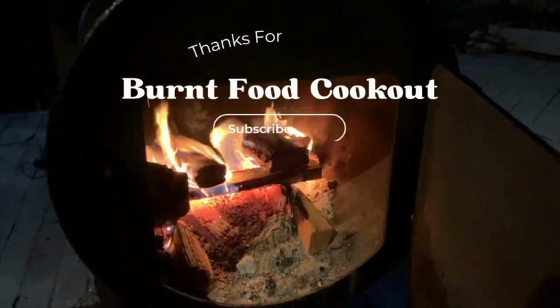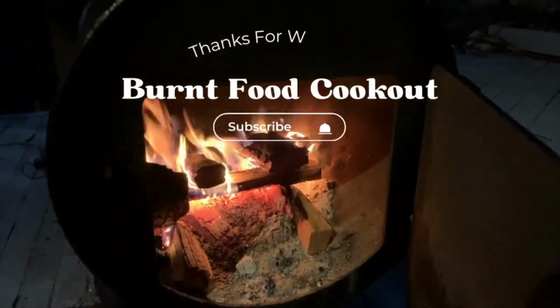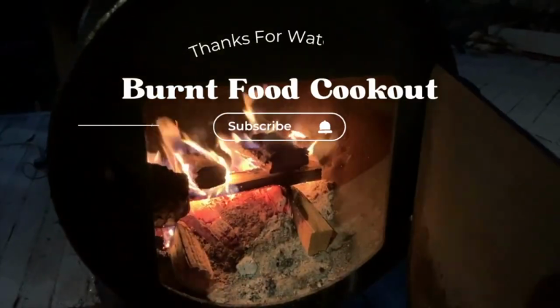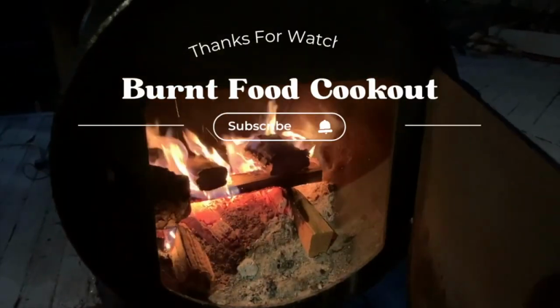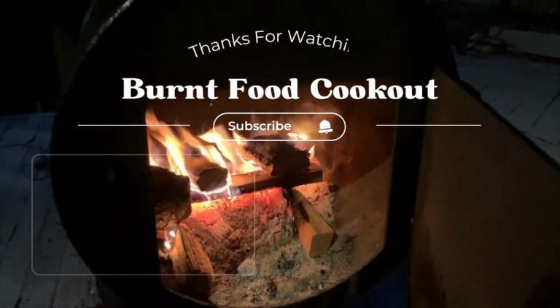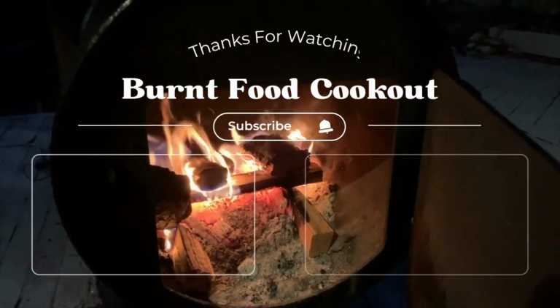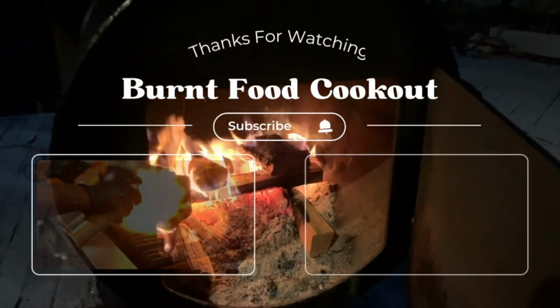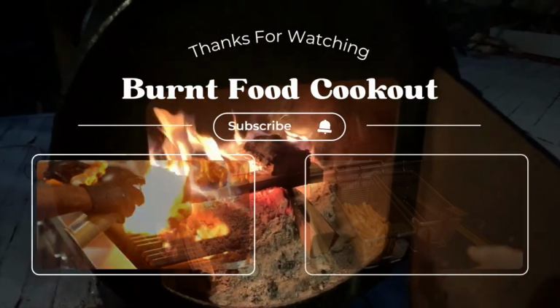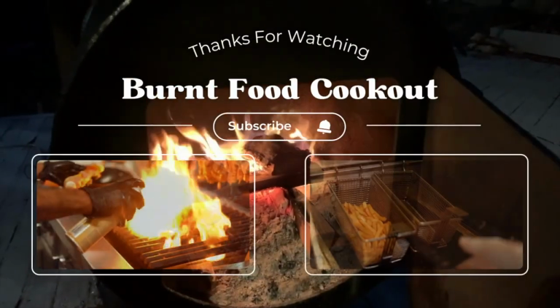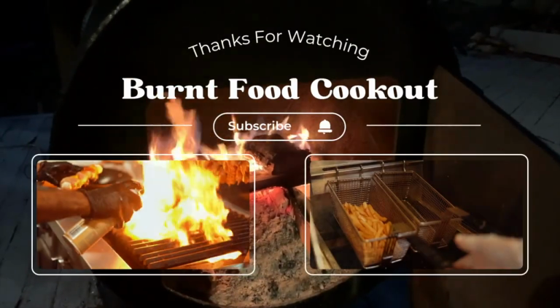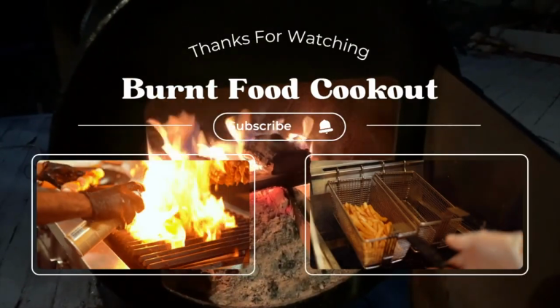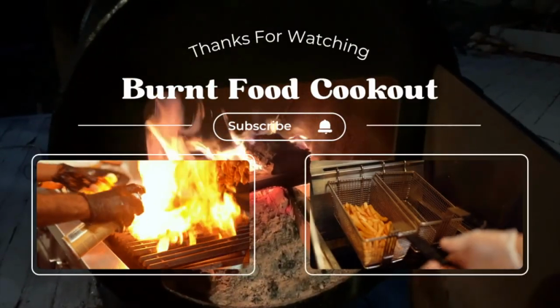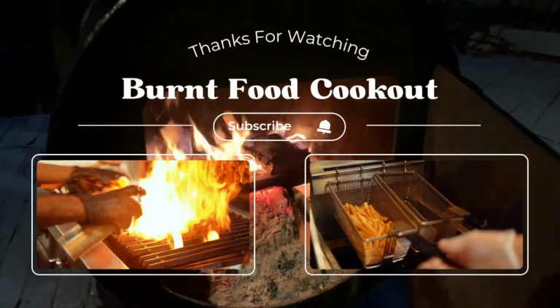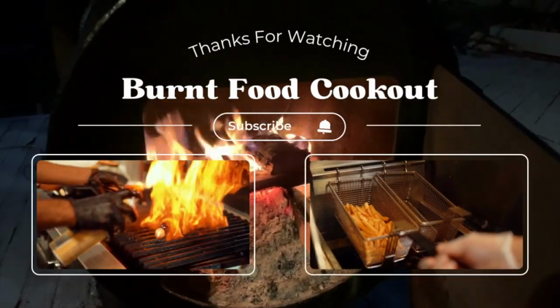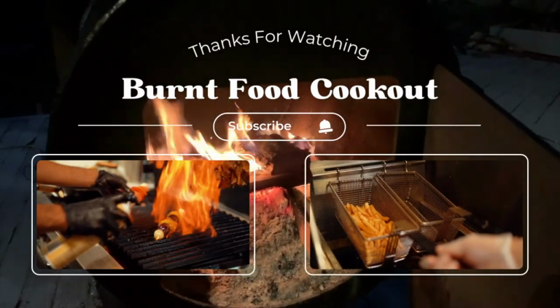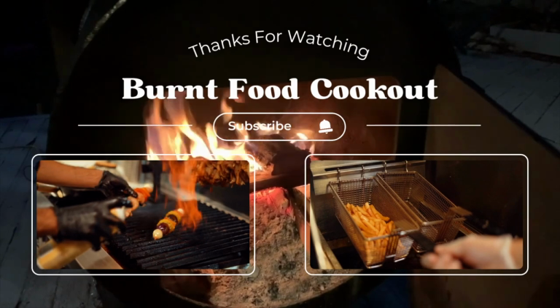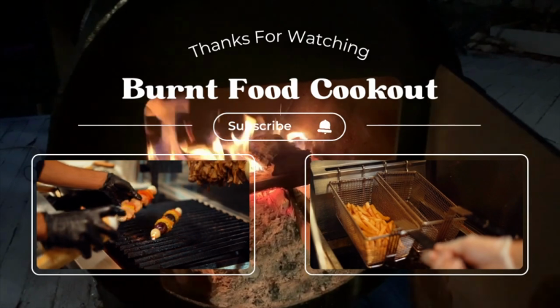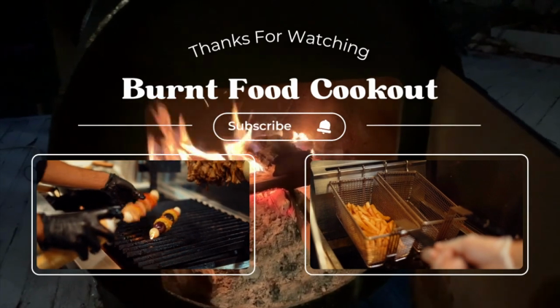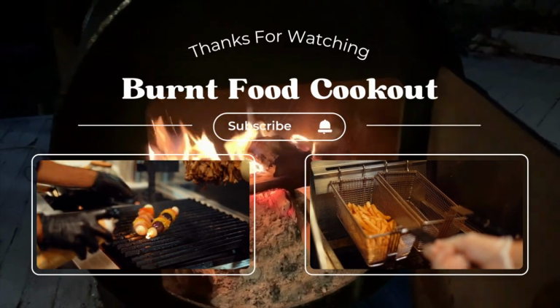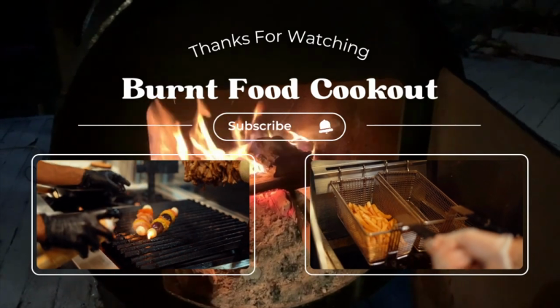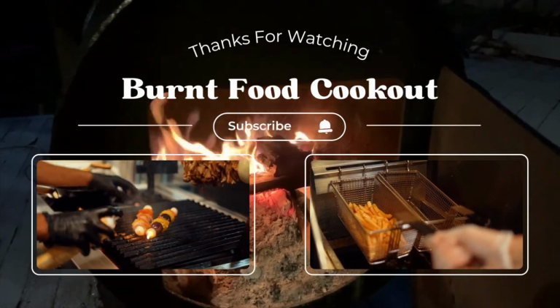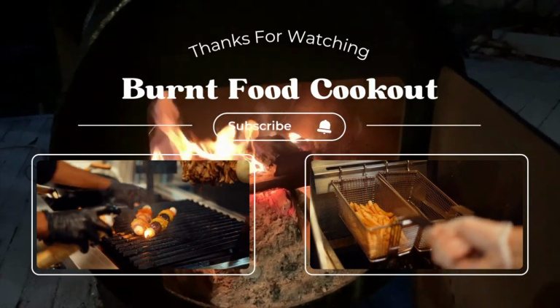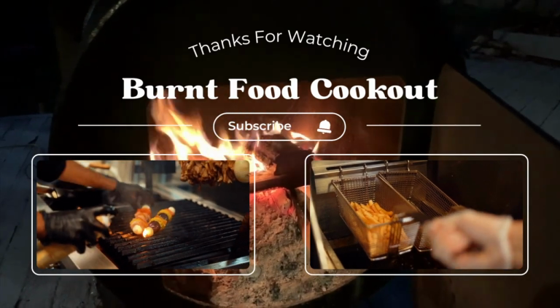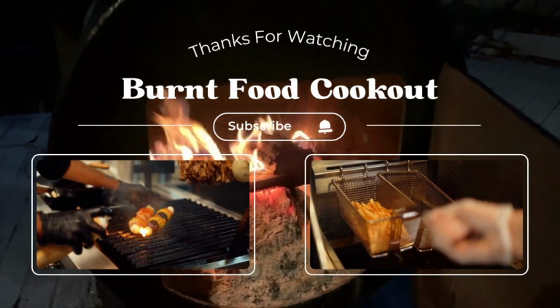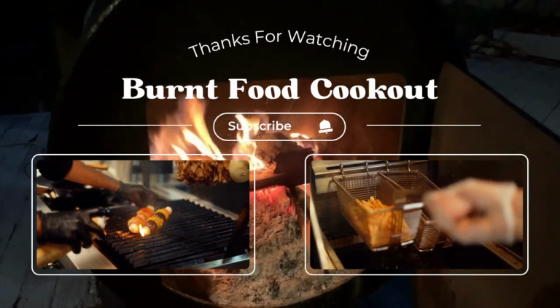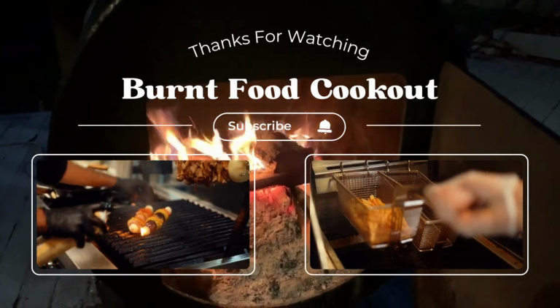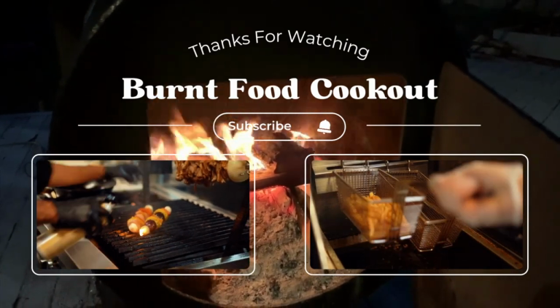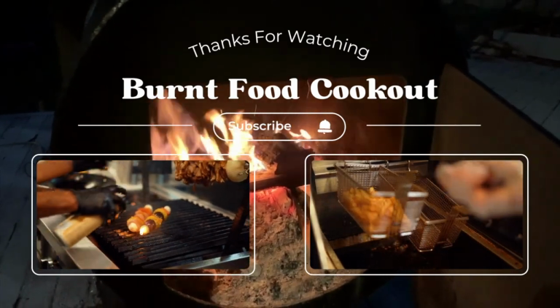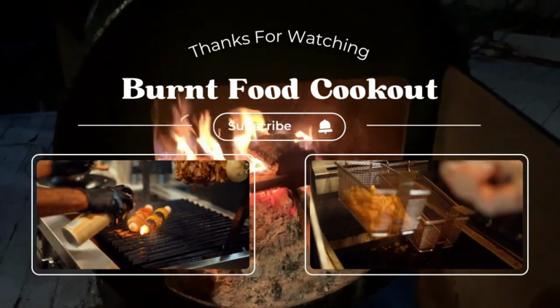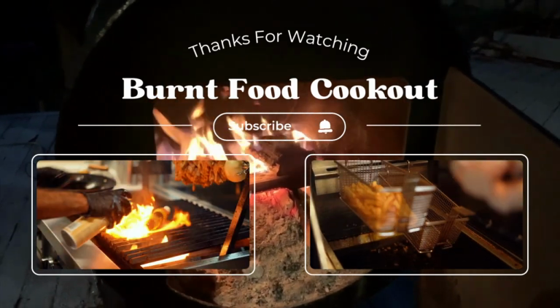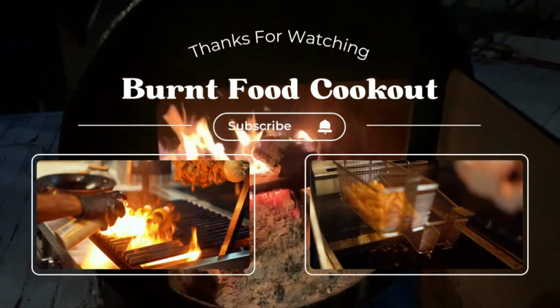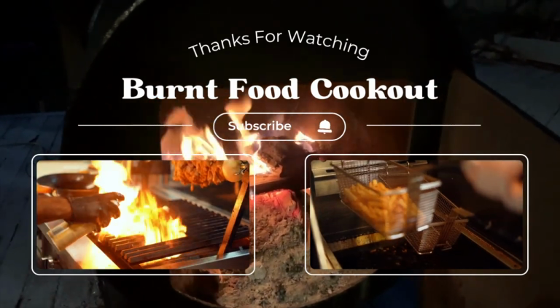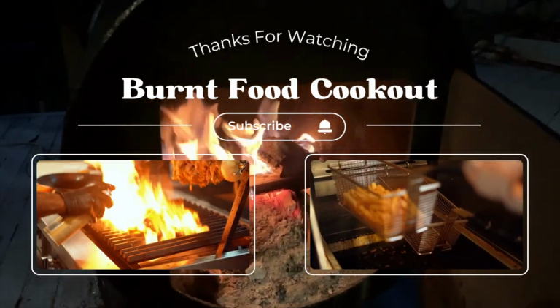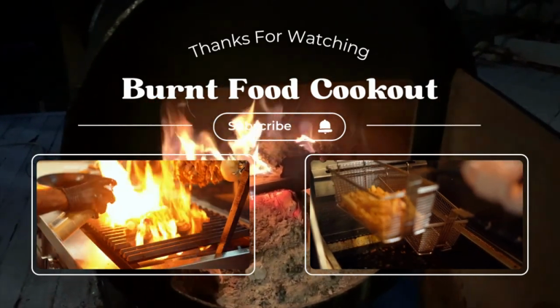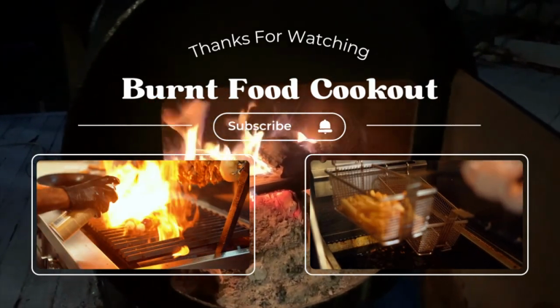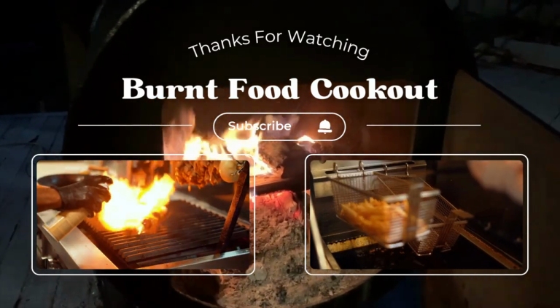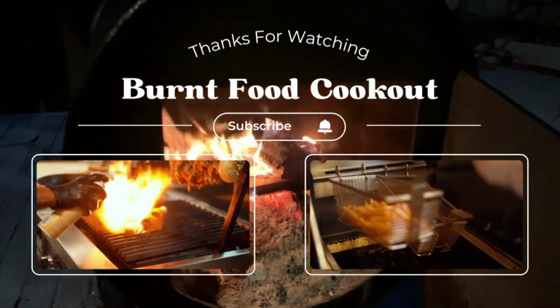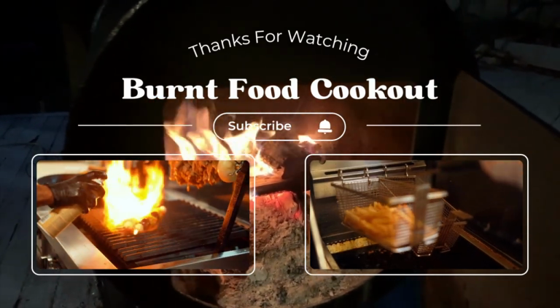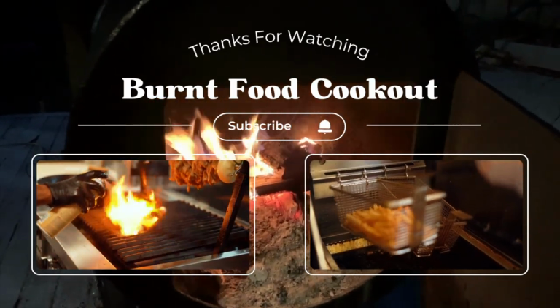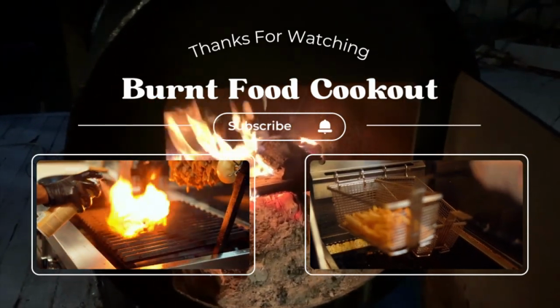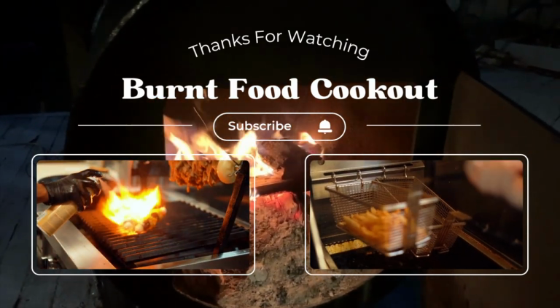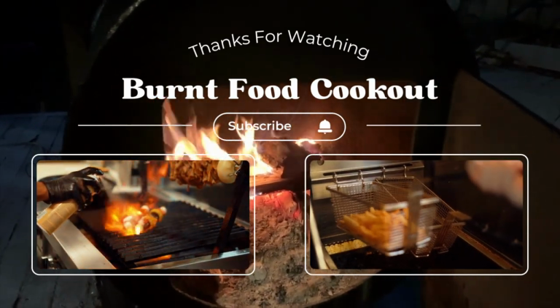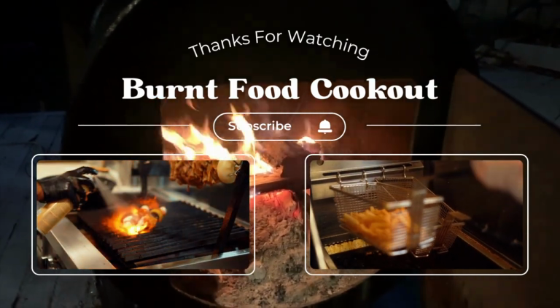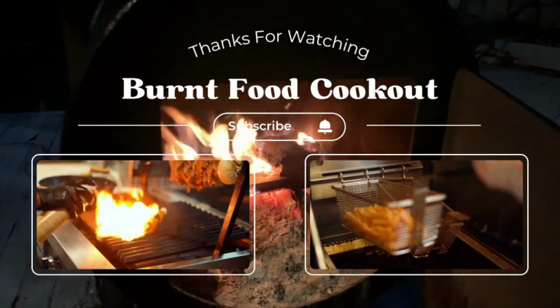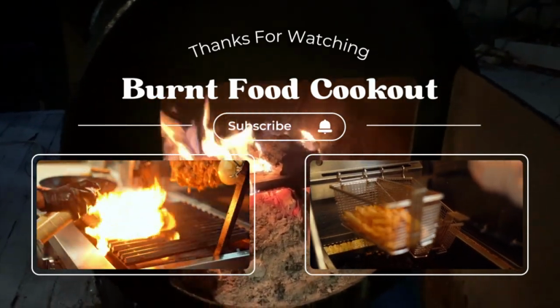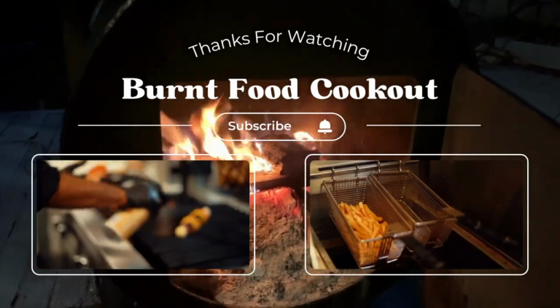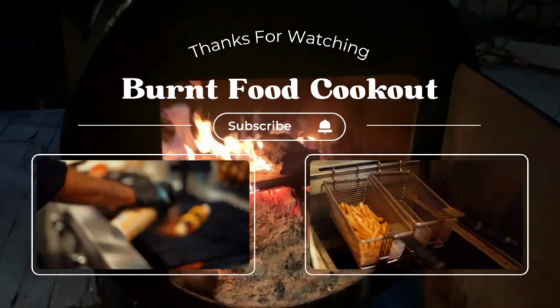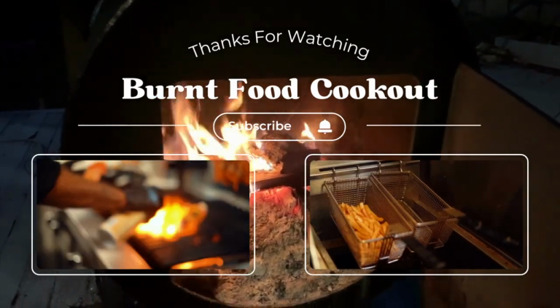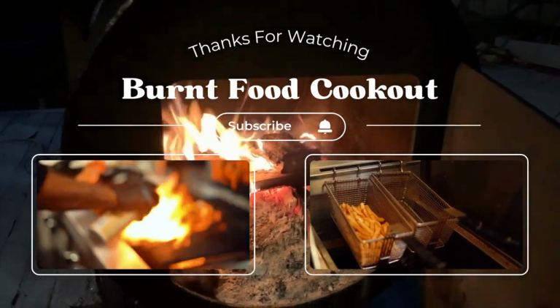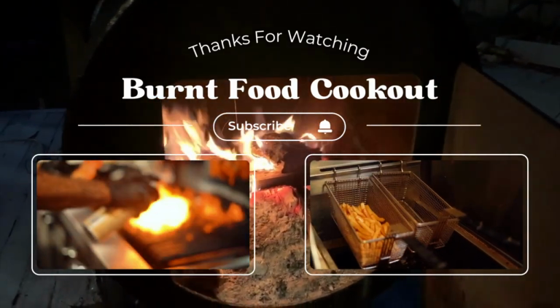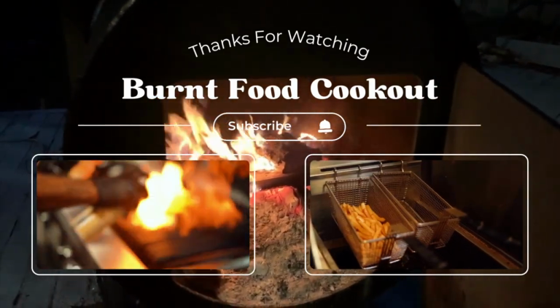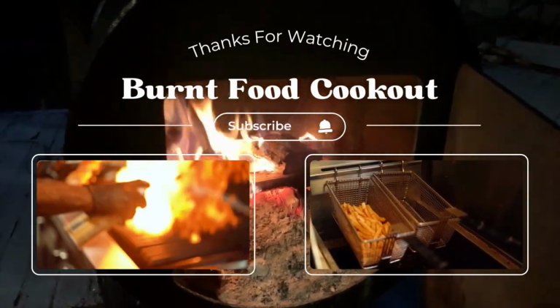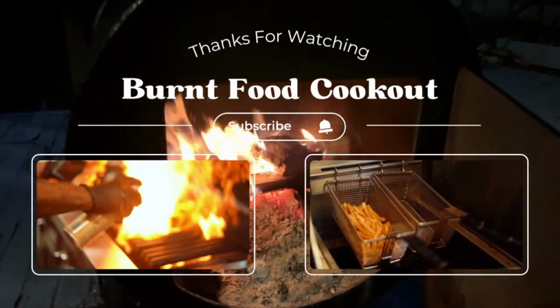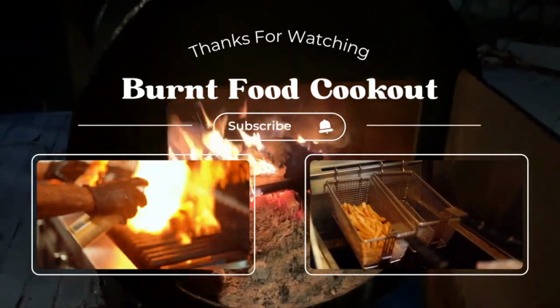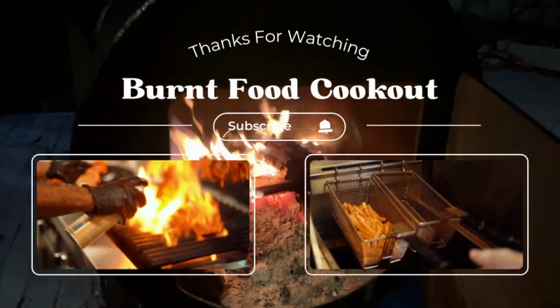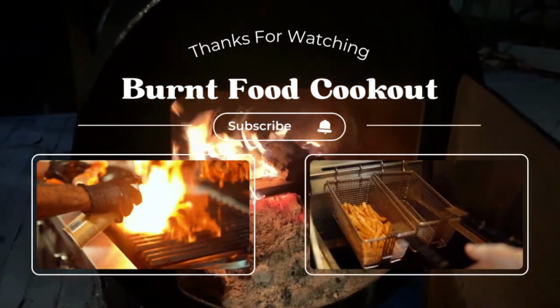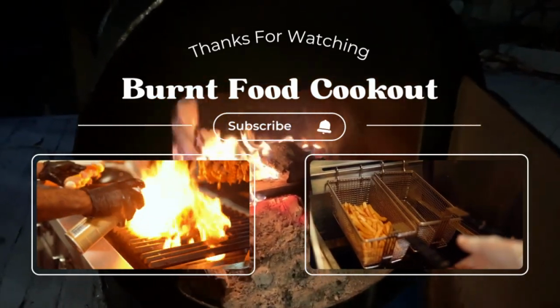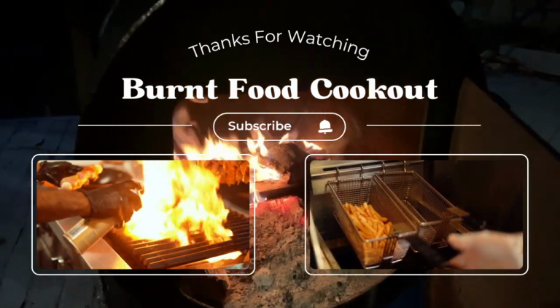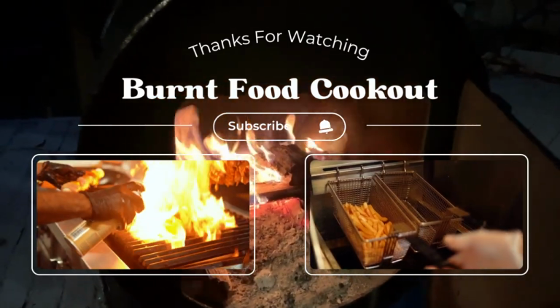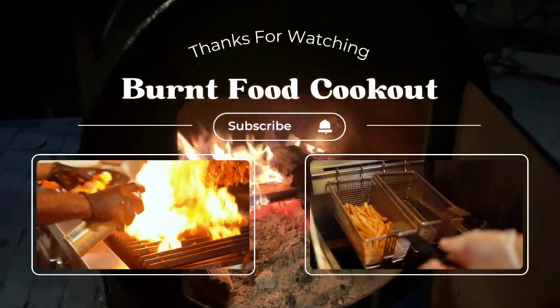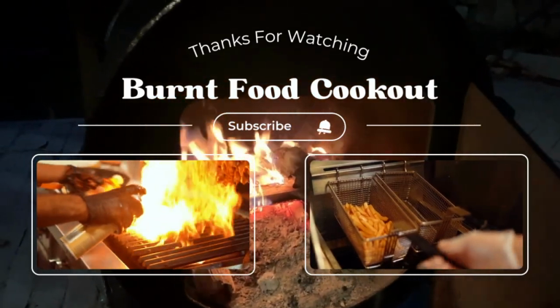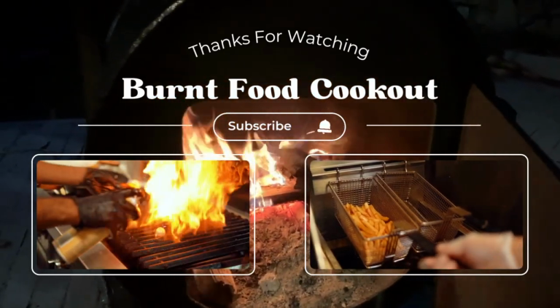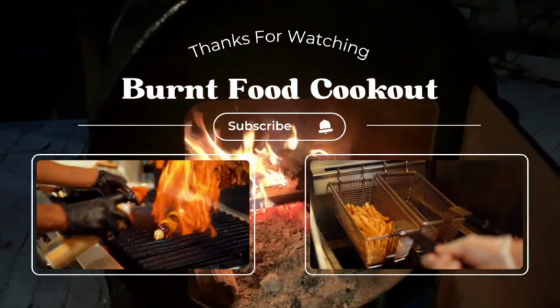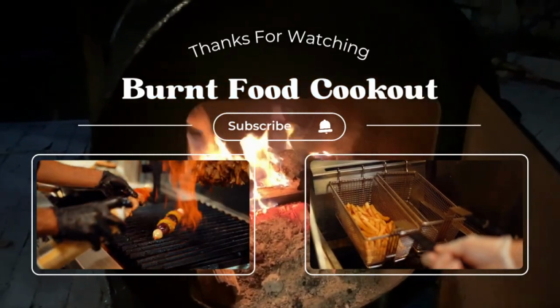Well, you made it to the end. You might enjoy another one of my videos — check one out below. Take it easy.